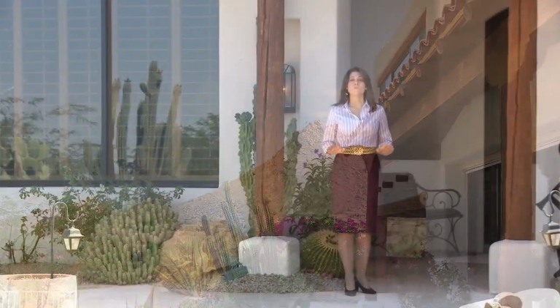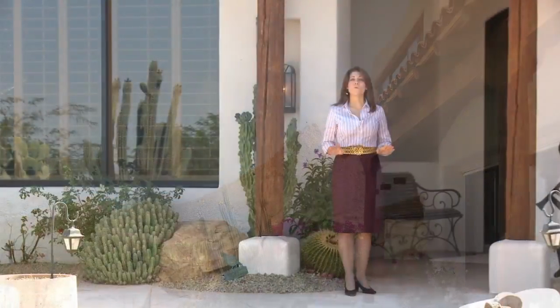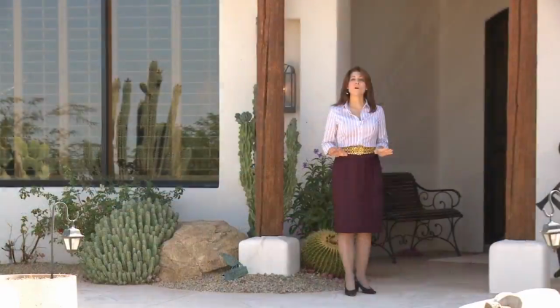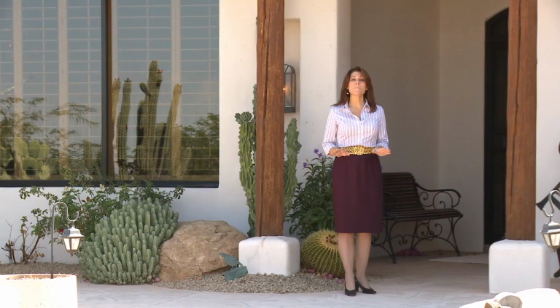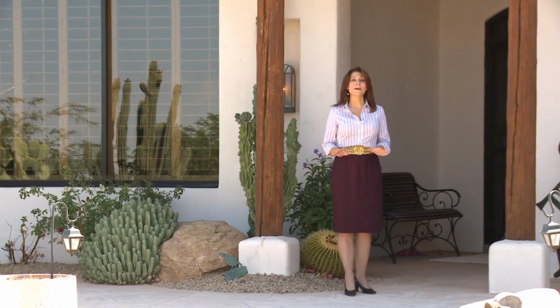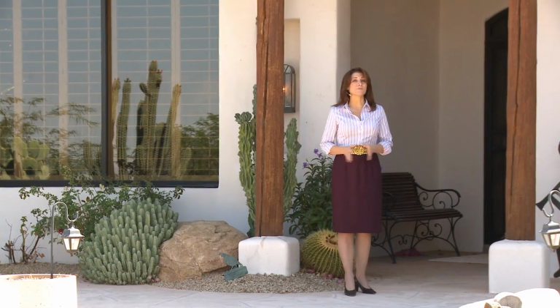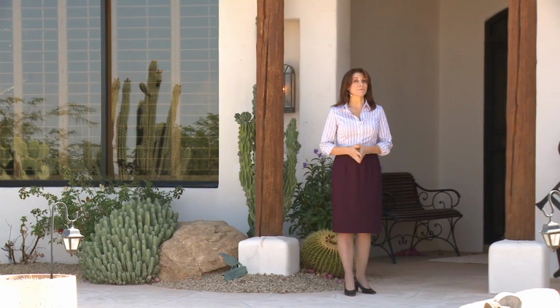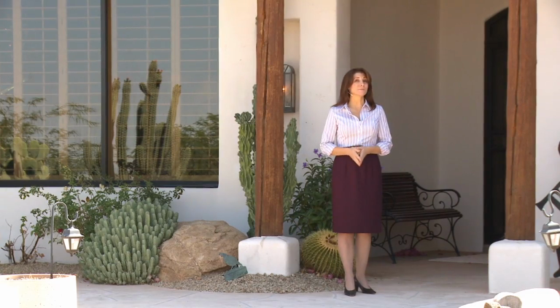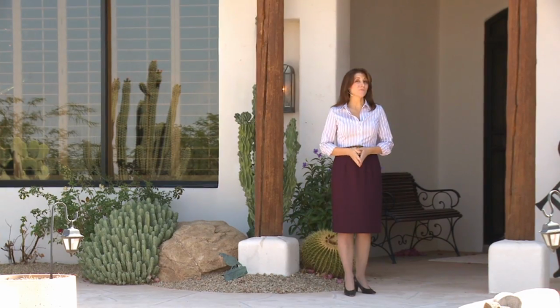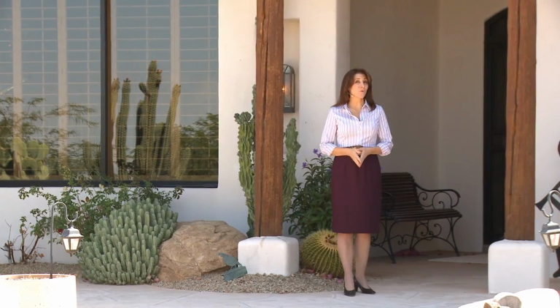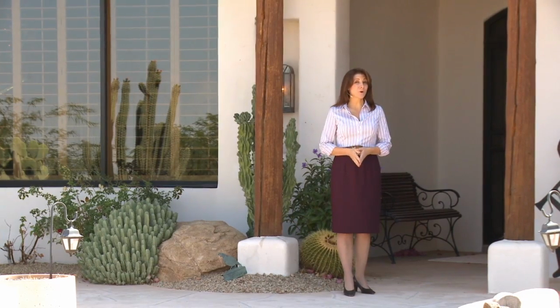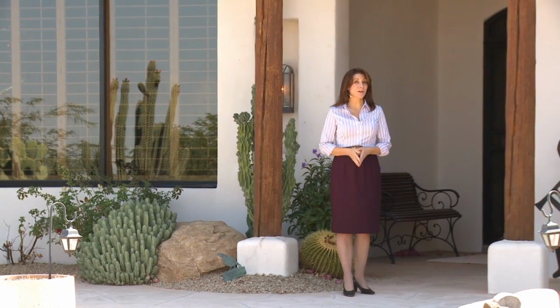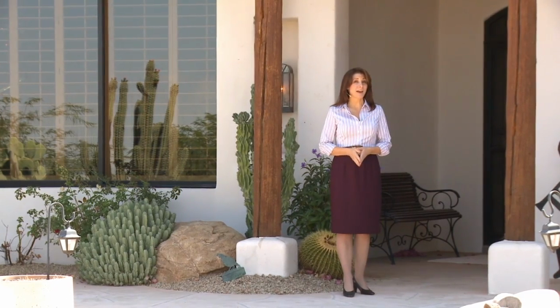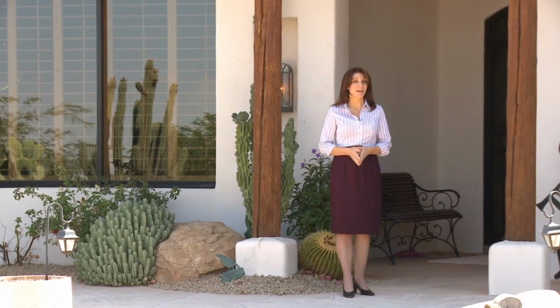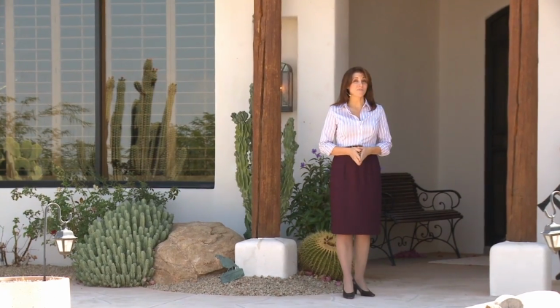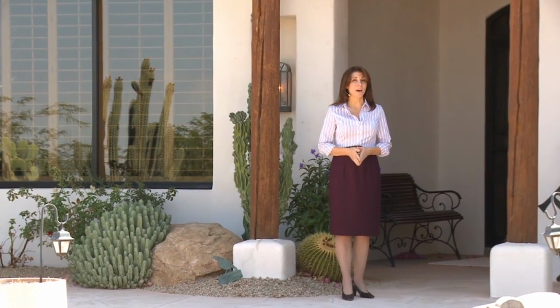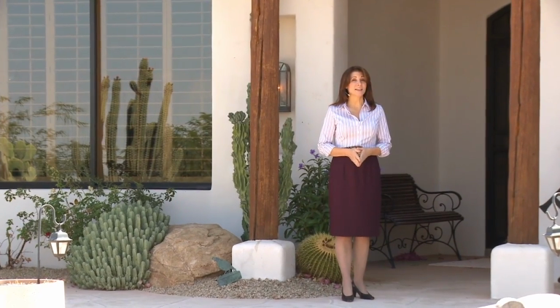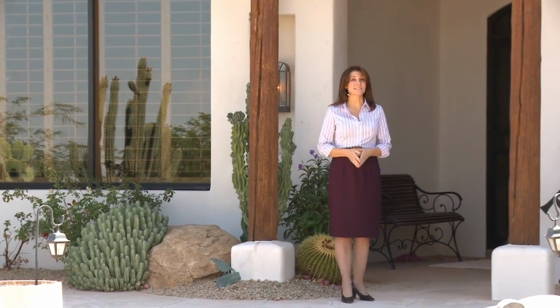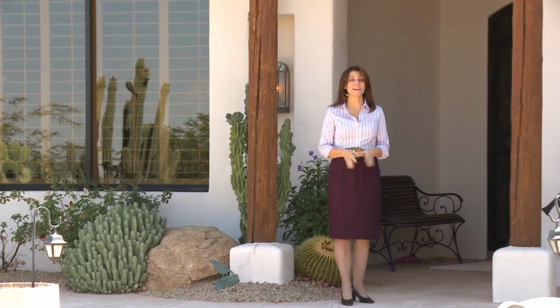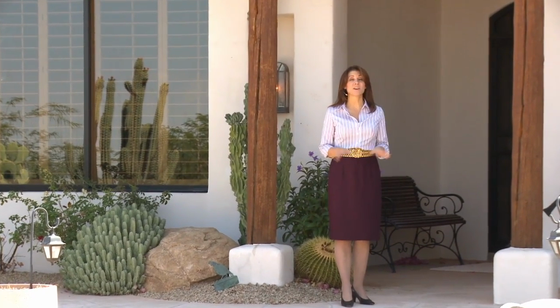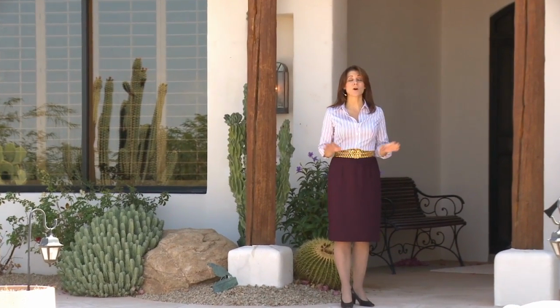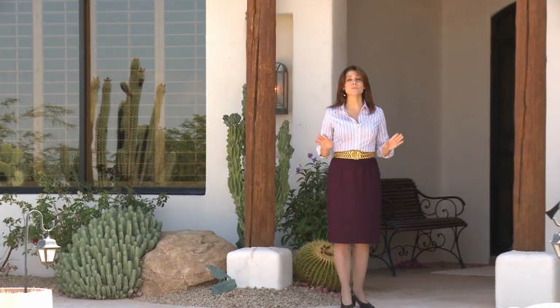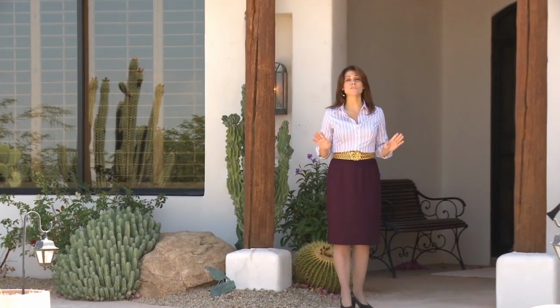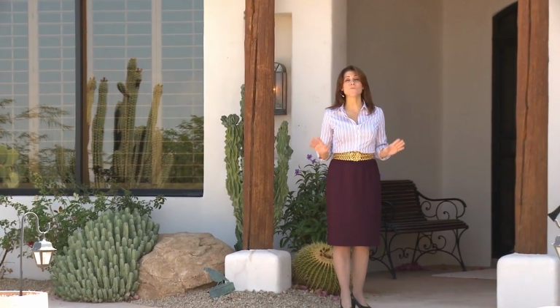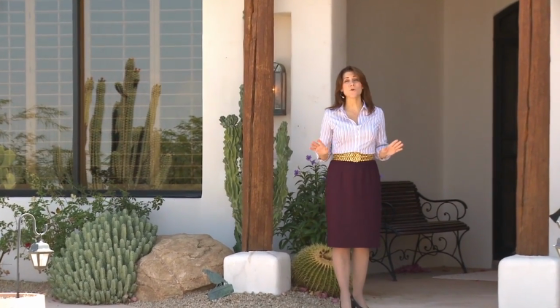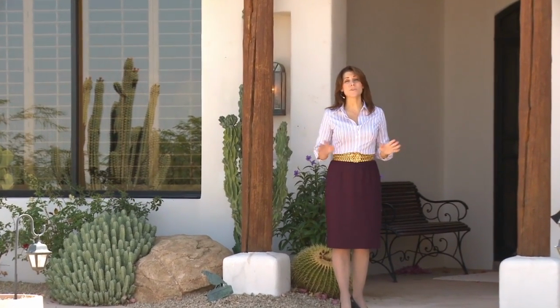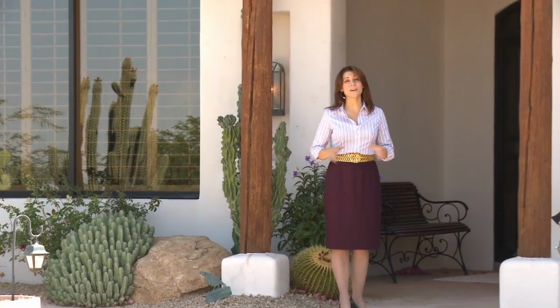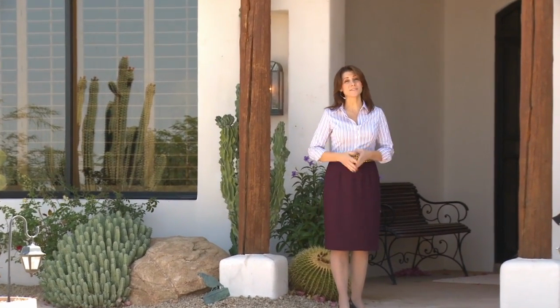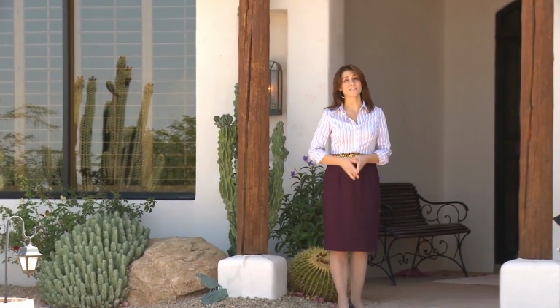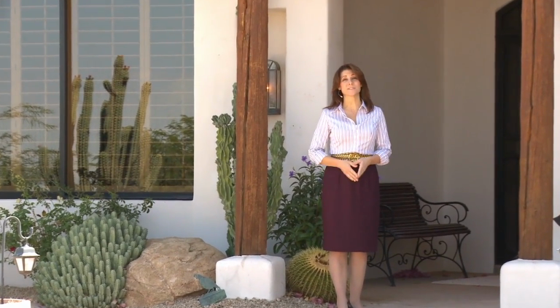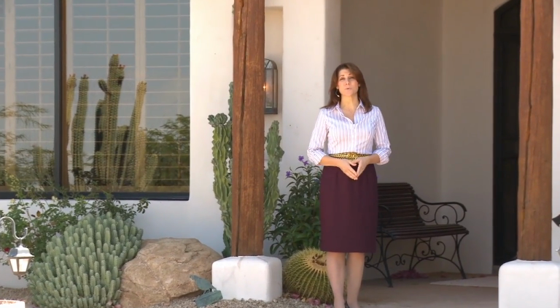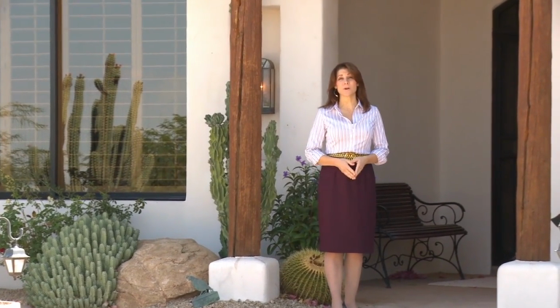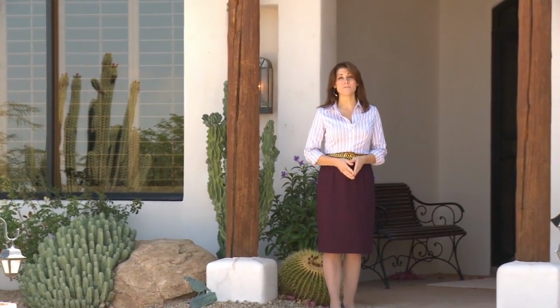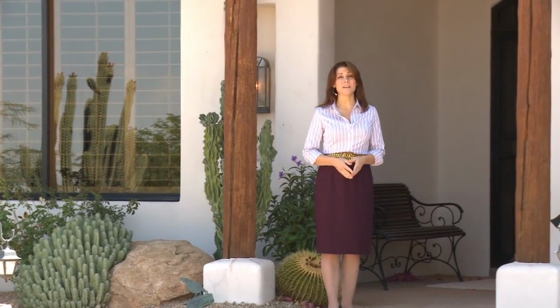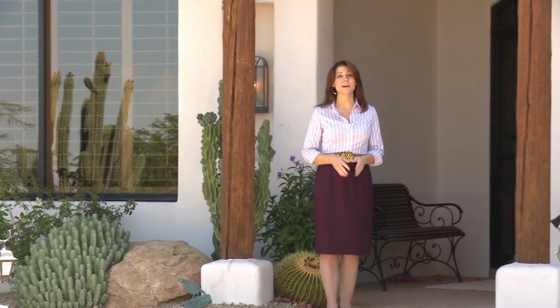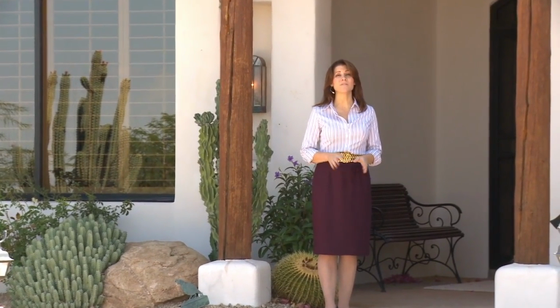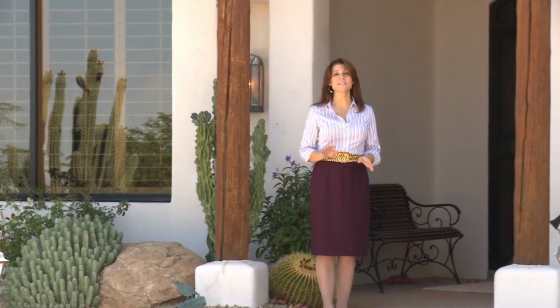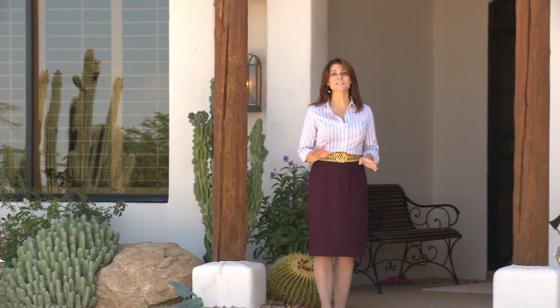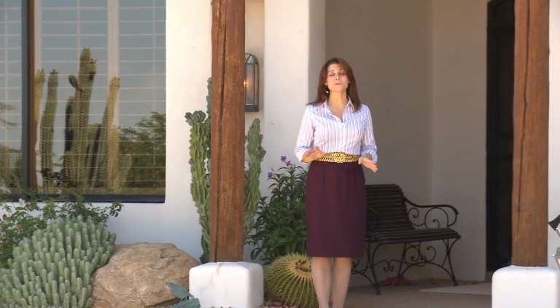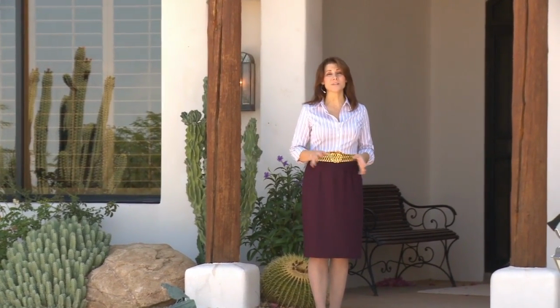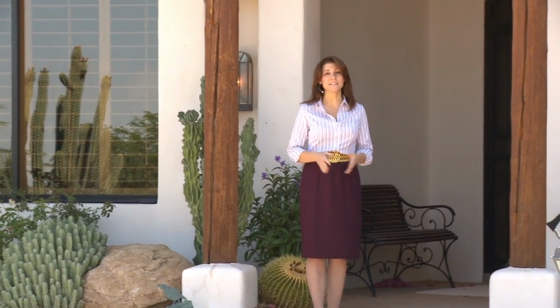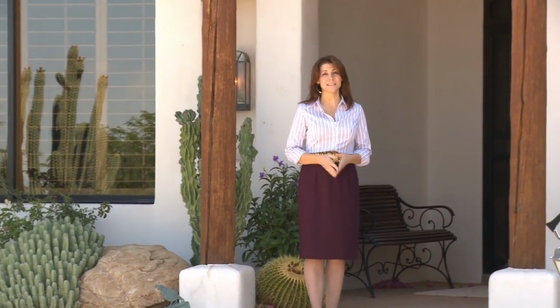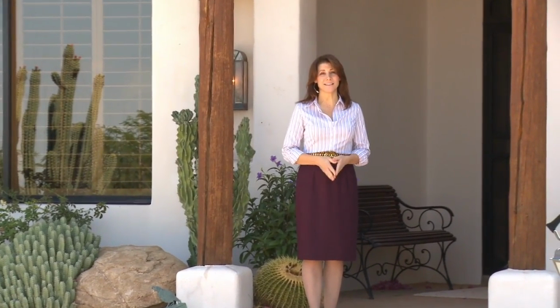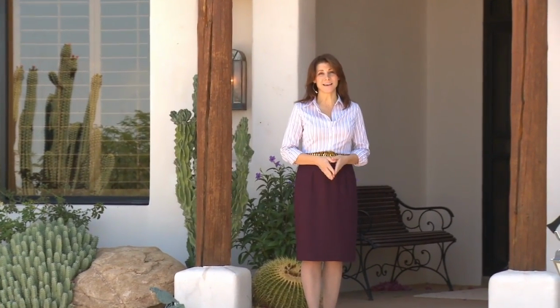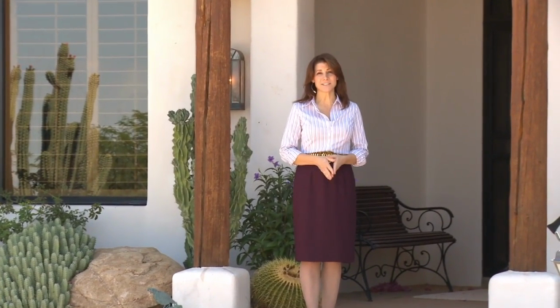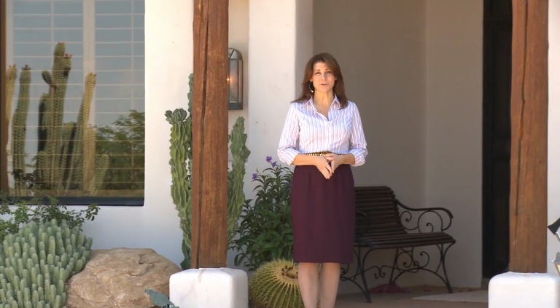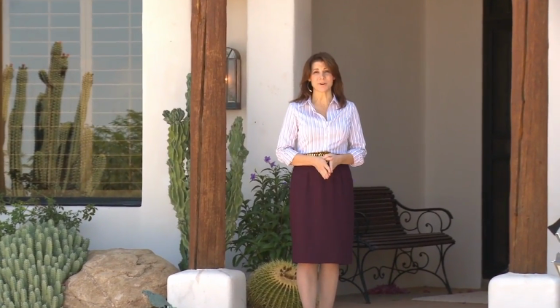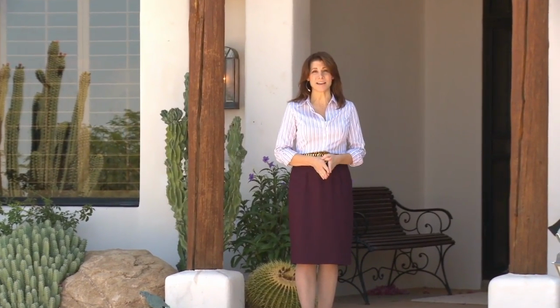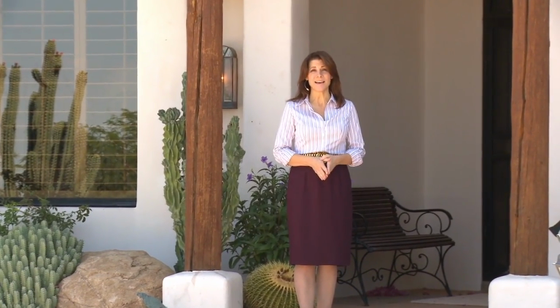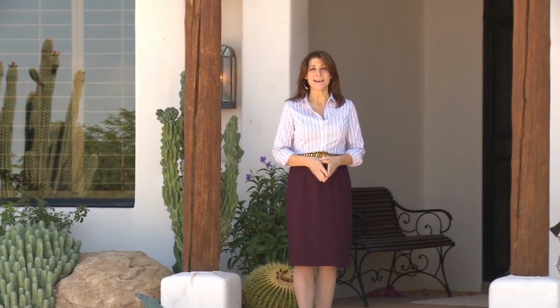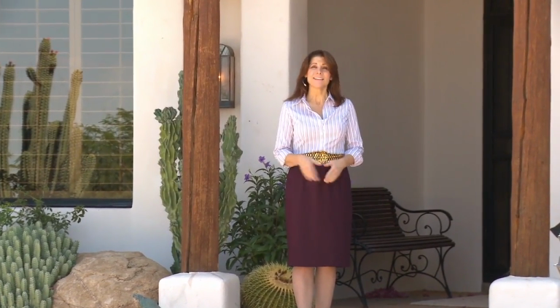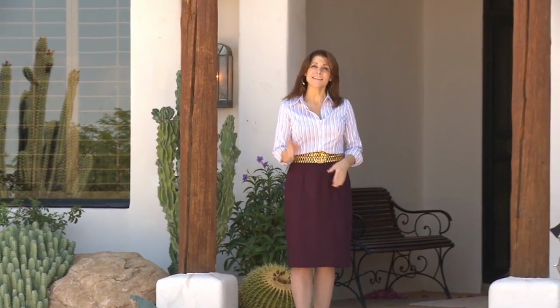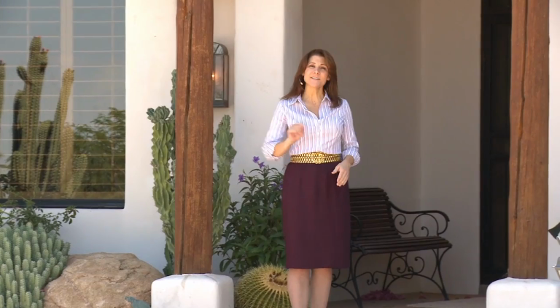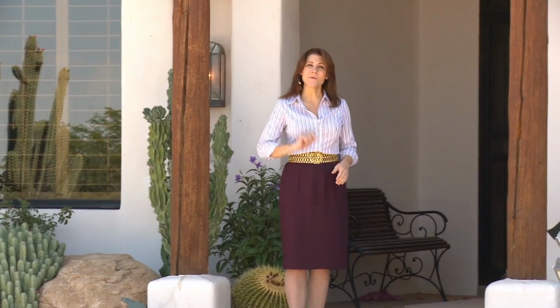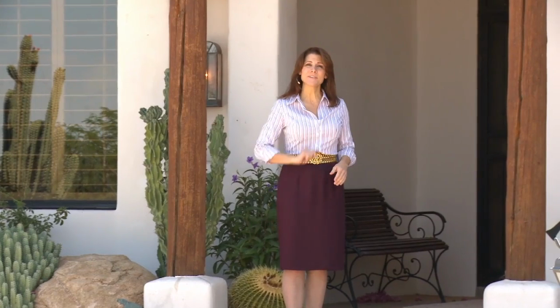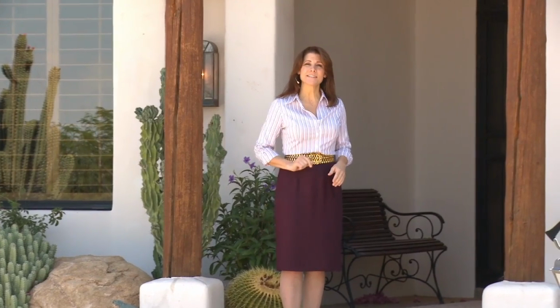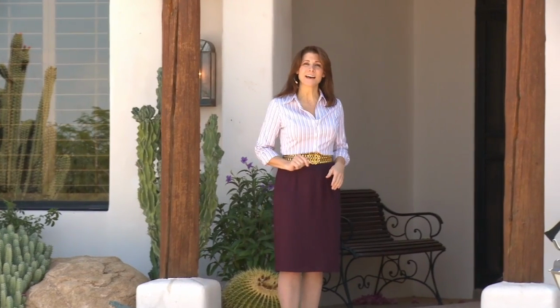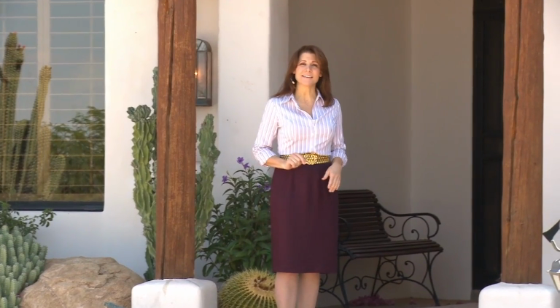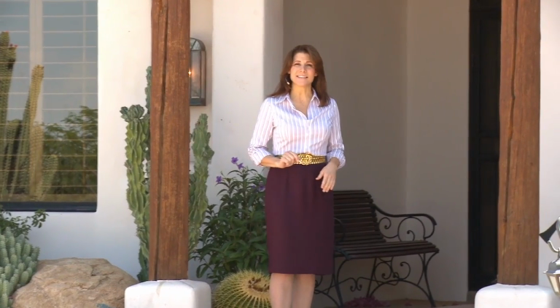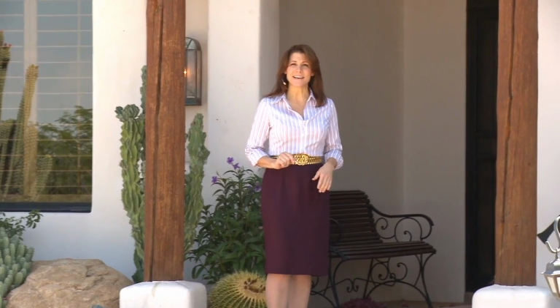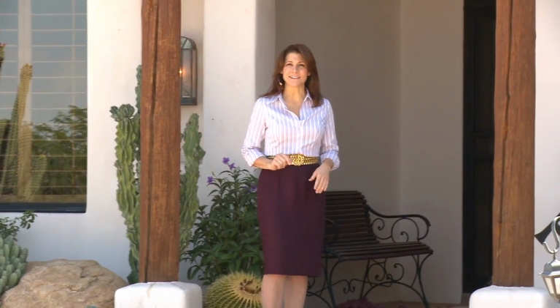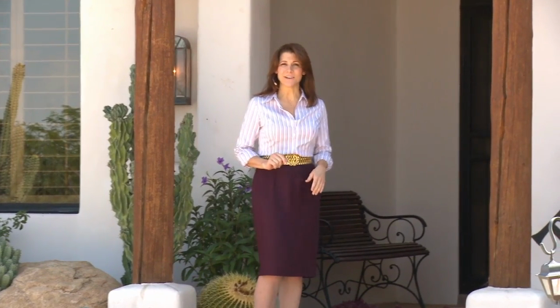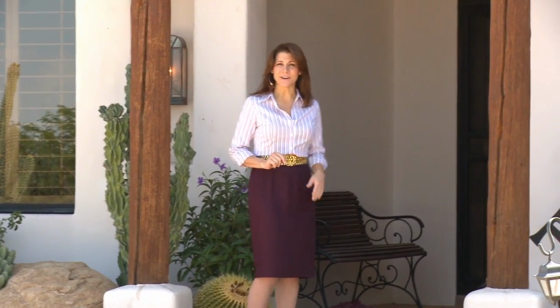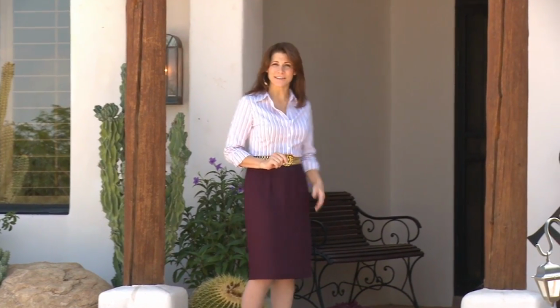Four bedrooms, four and a half baths, and almost 4,000 square feet of exquisite luxury. Let's go inside and take a look.